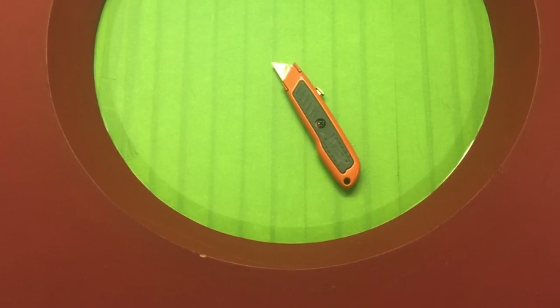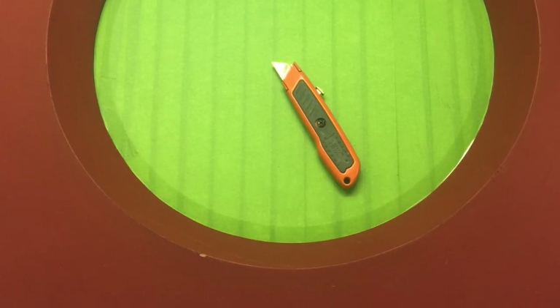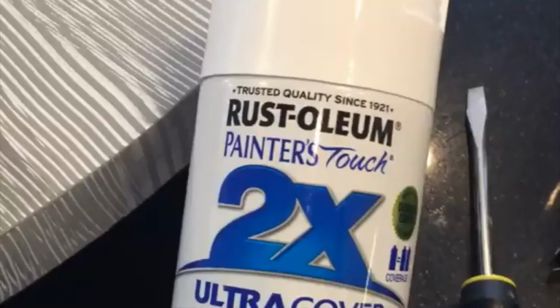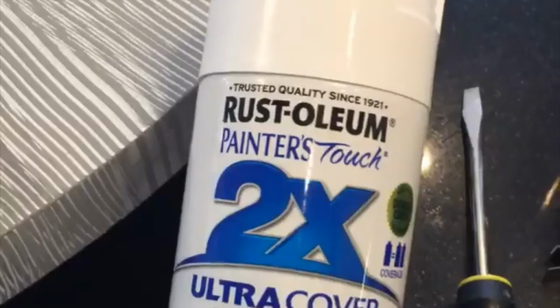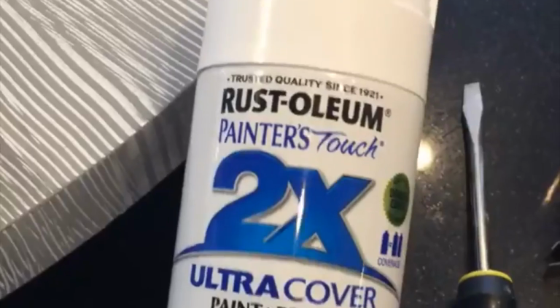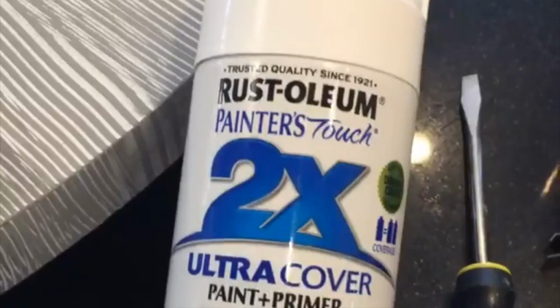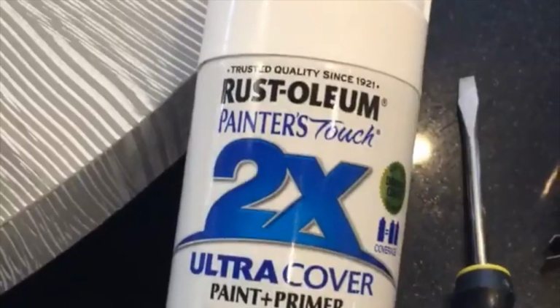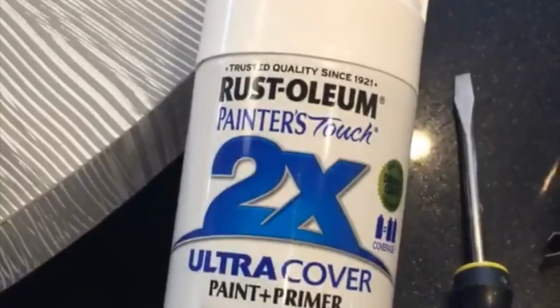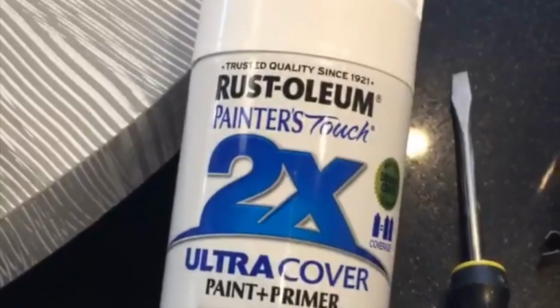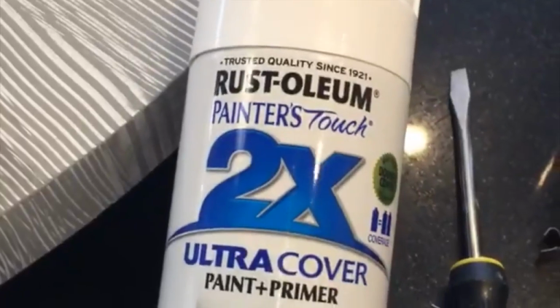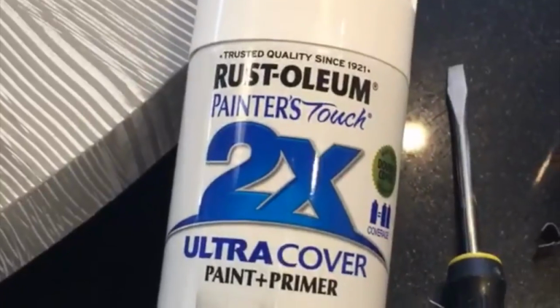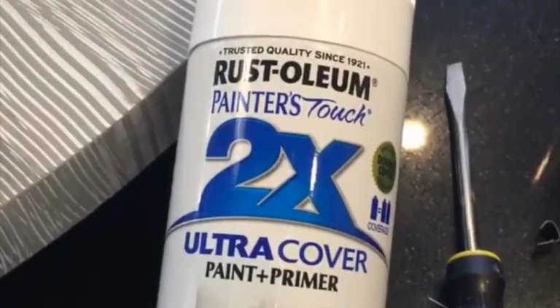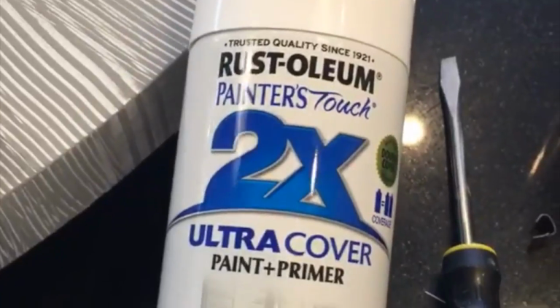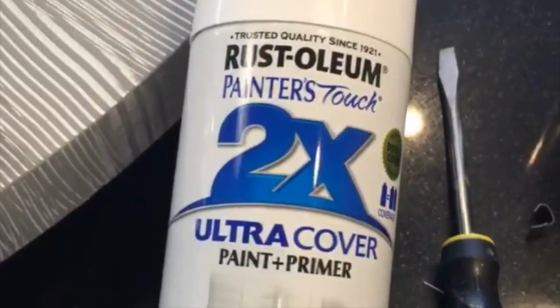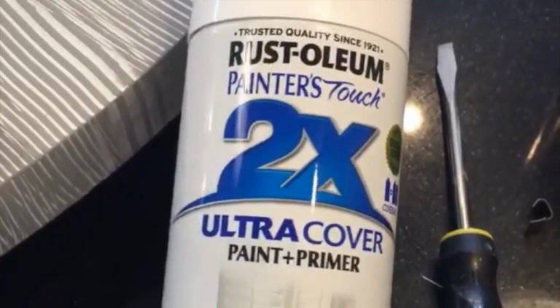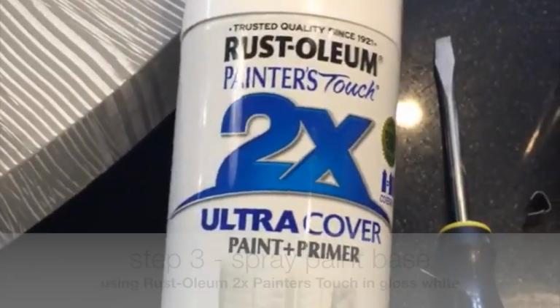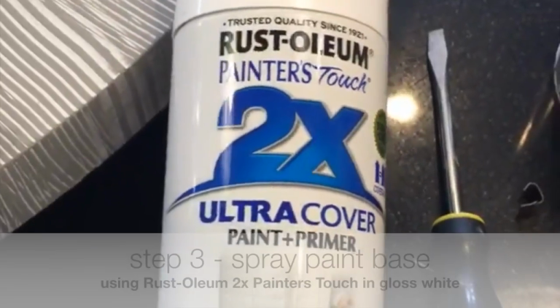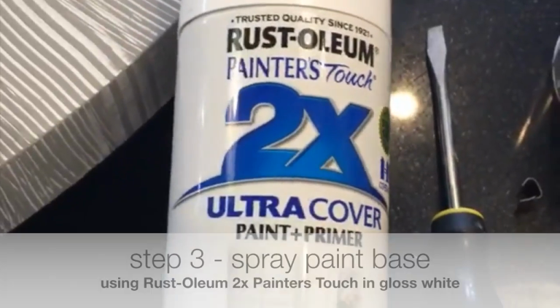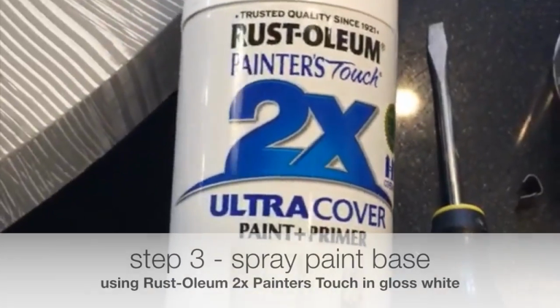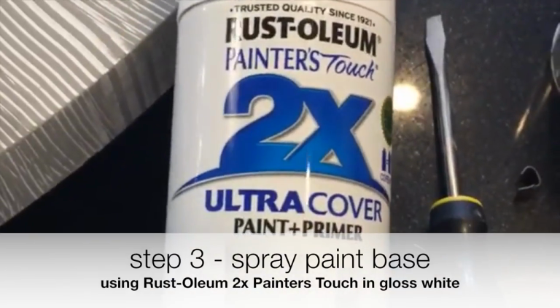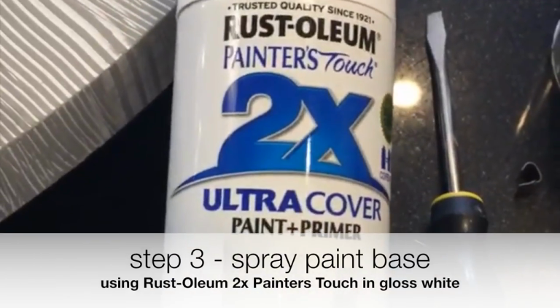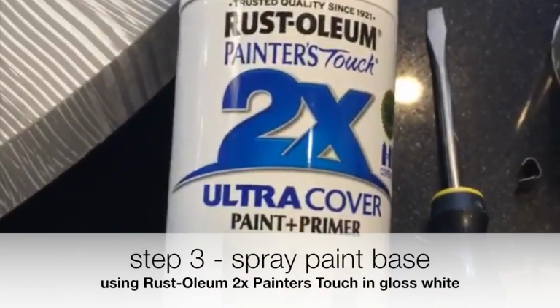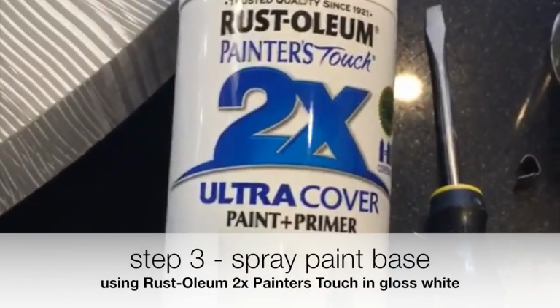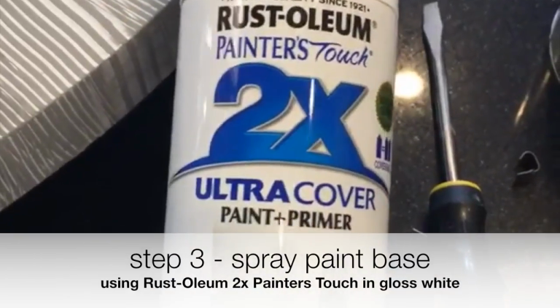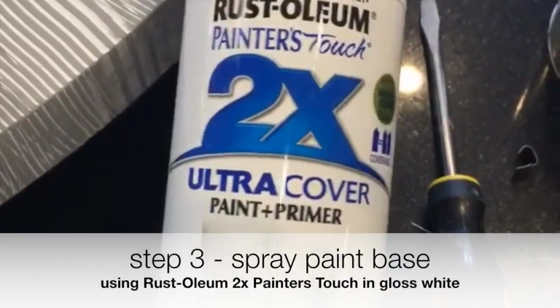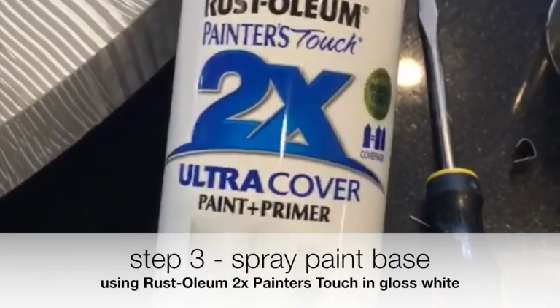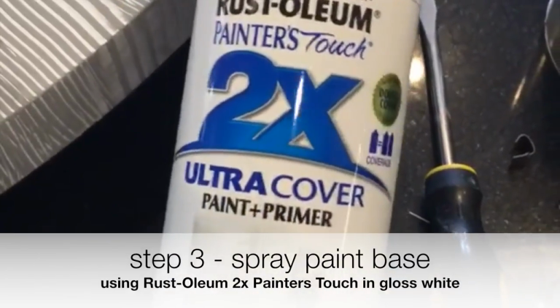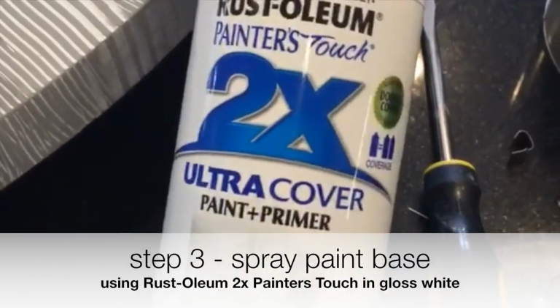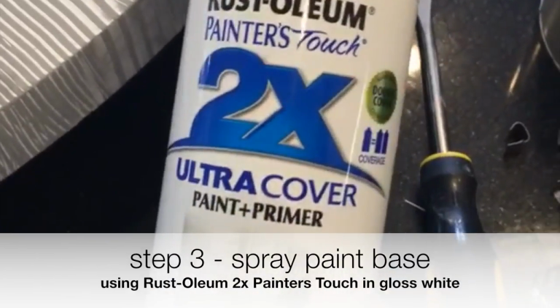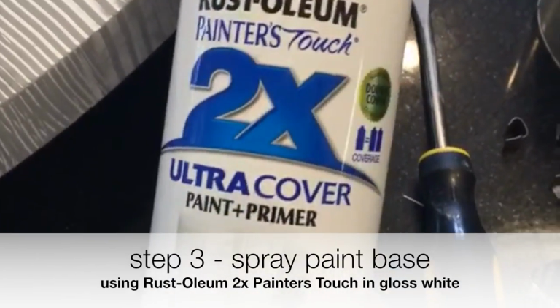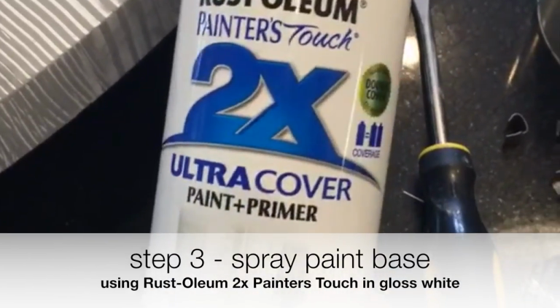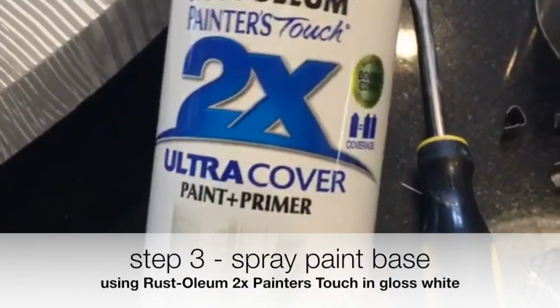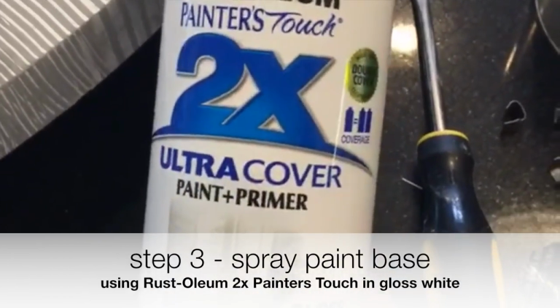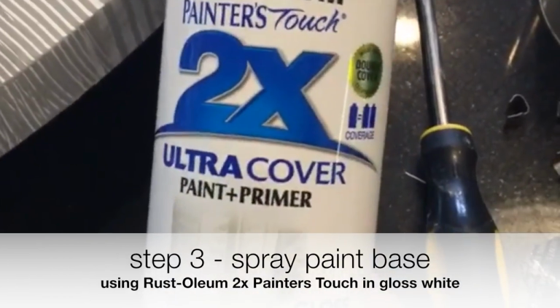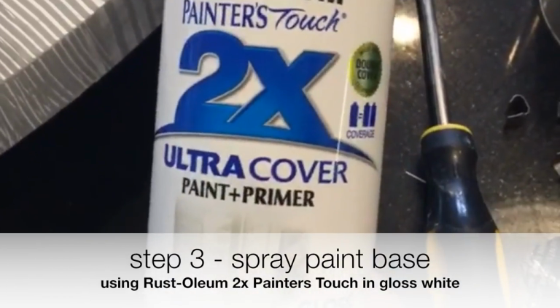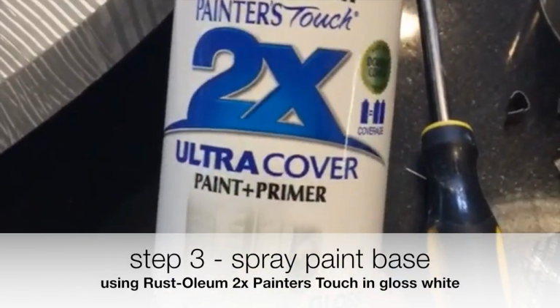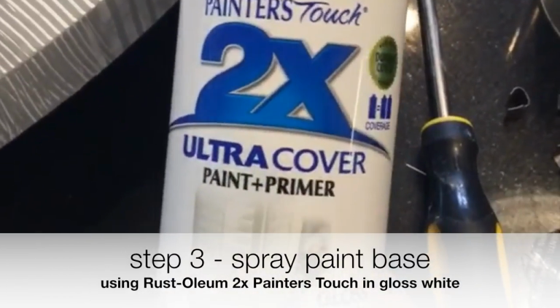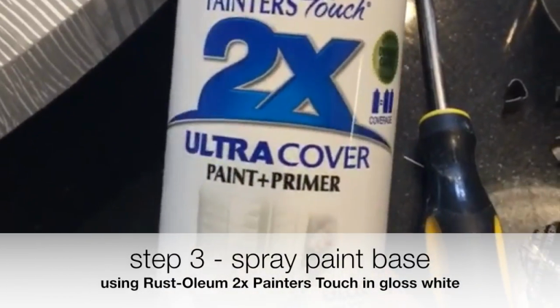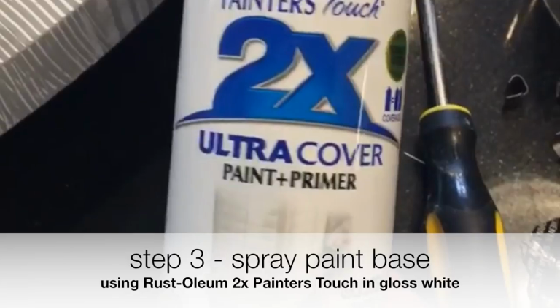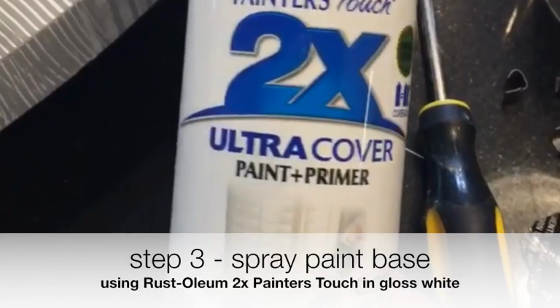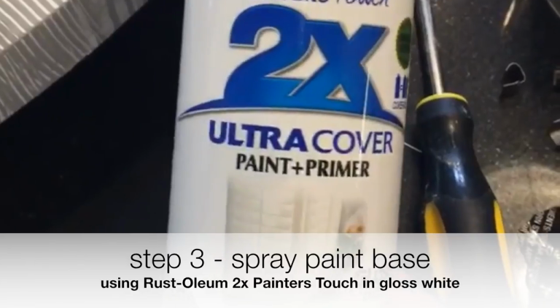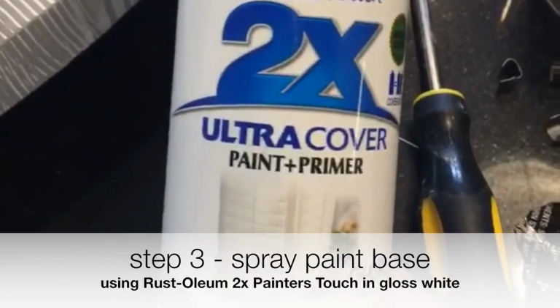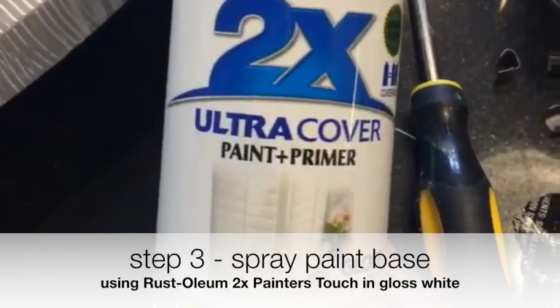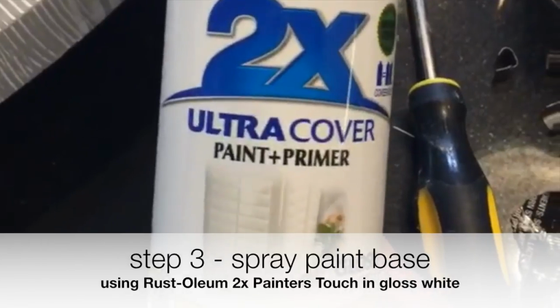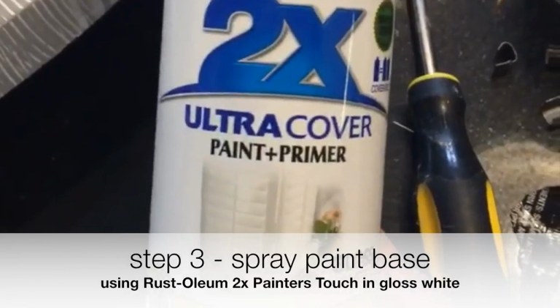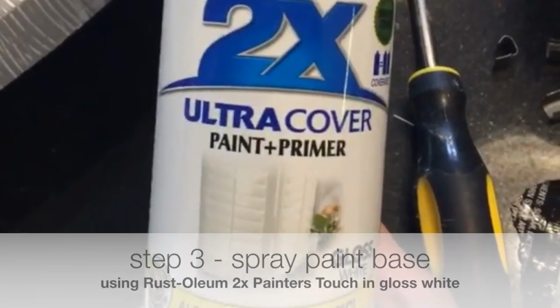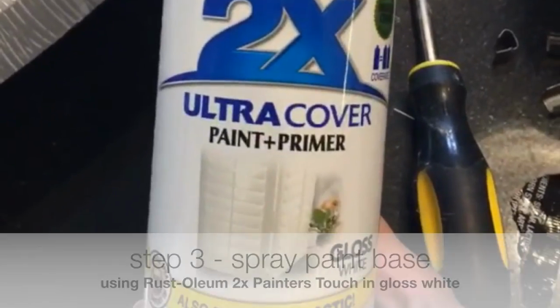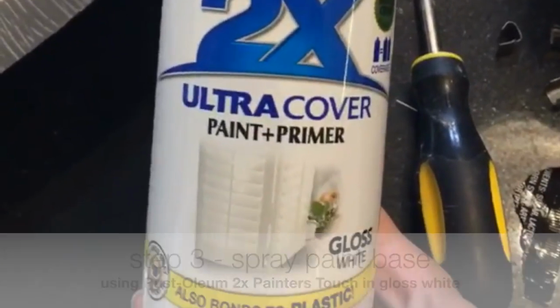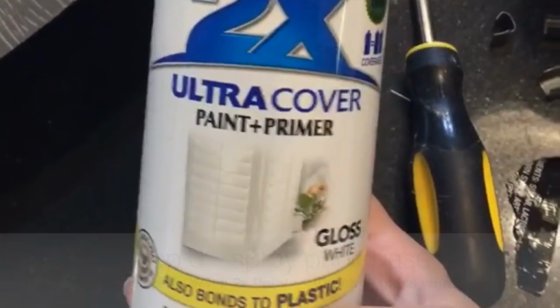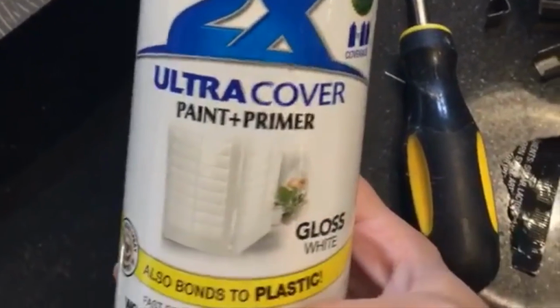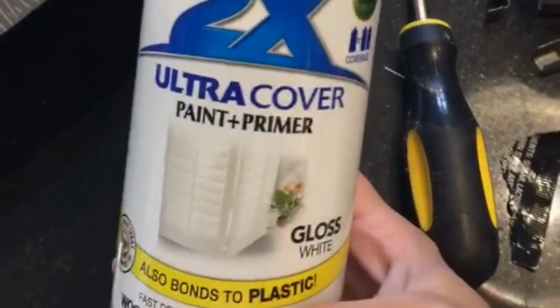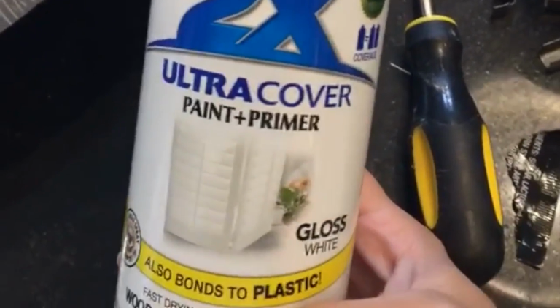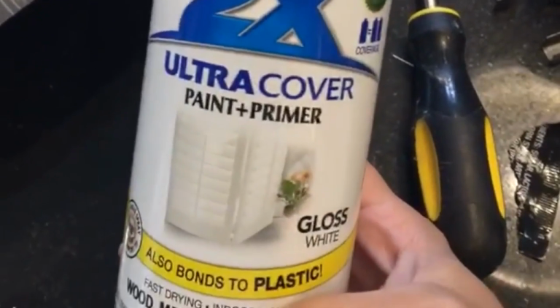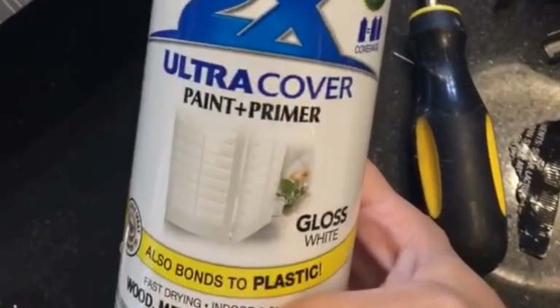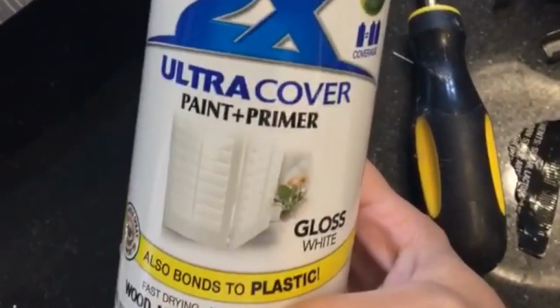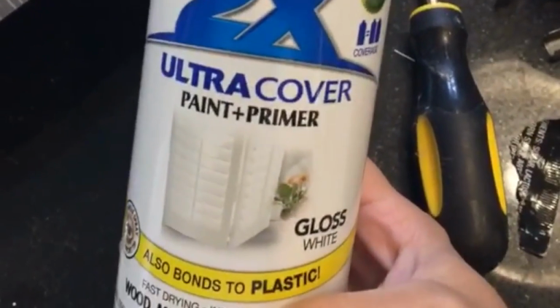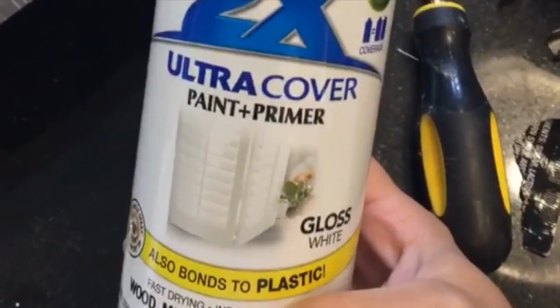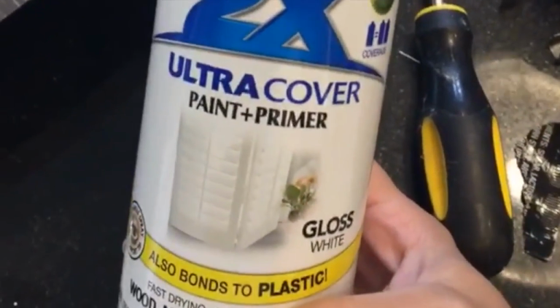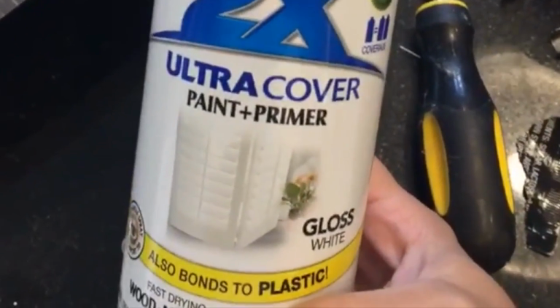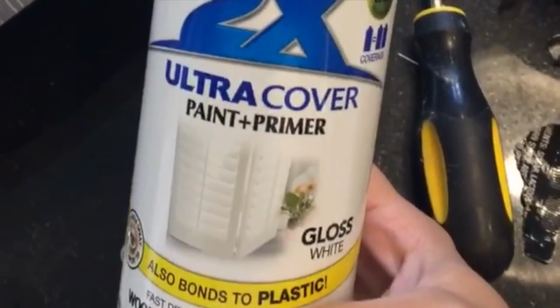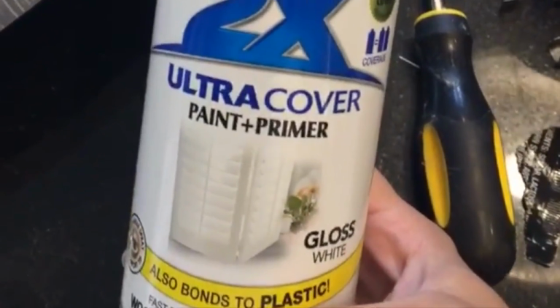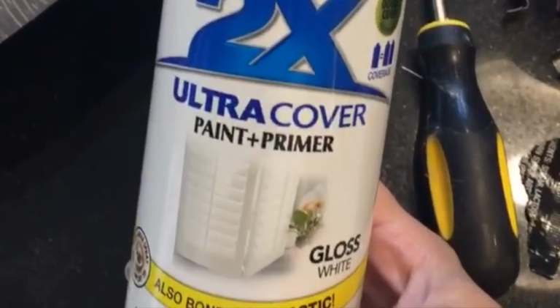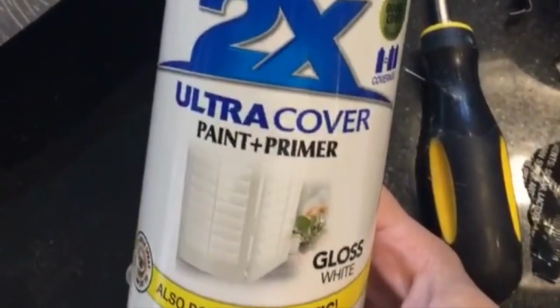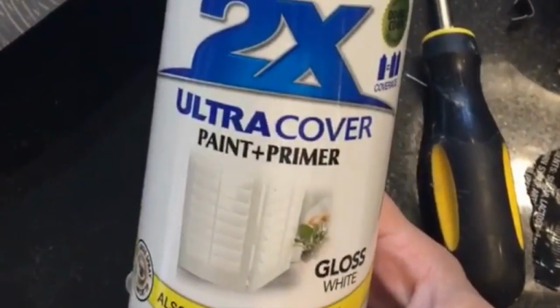I gave it a quick coat of Rust-Oleum's 2X Ultra Cover paint and primer — it's all-in-one. Just to make it glossy-like.